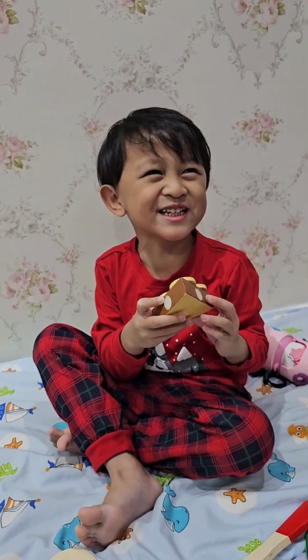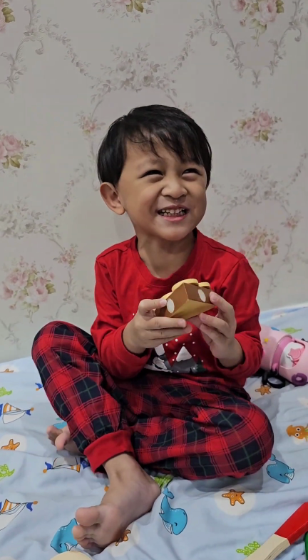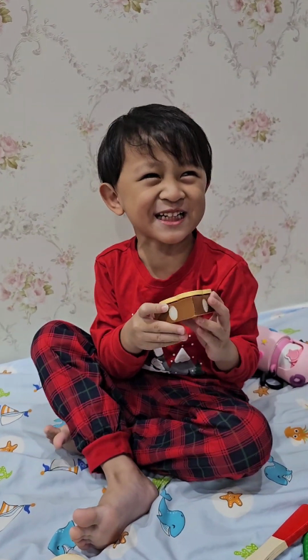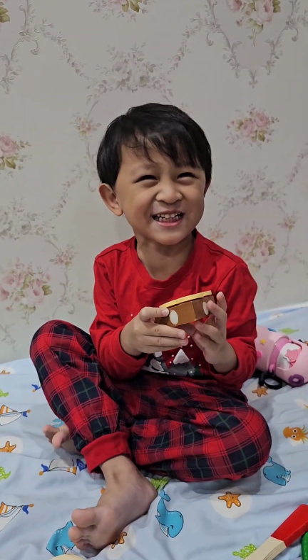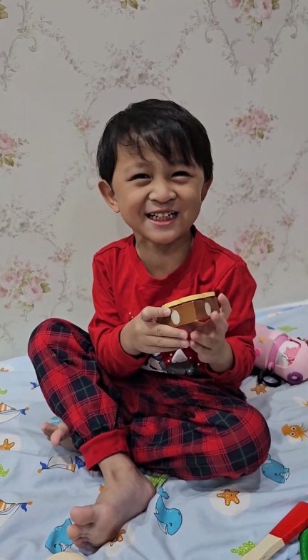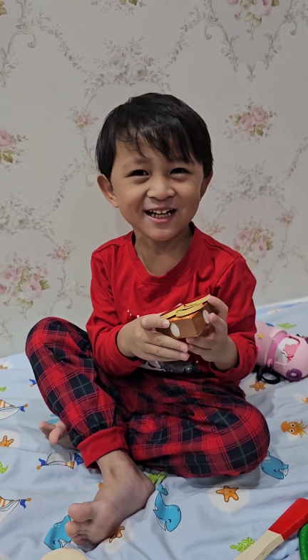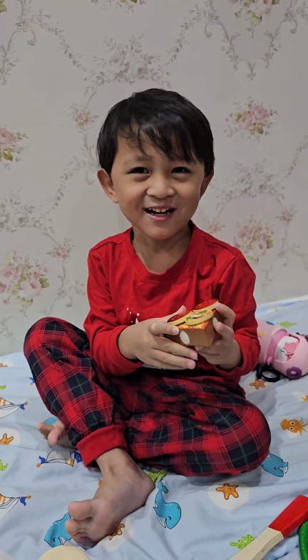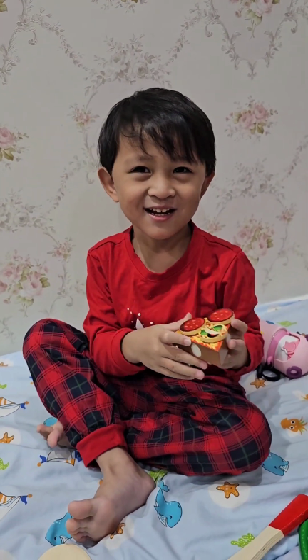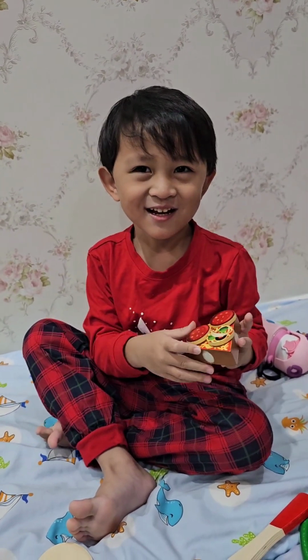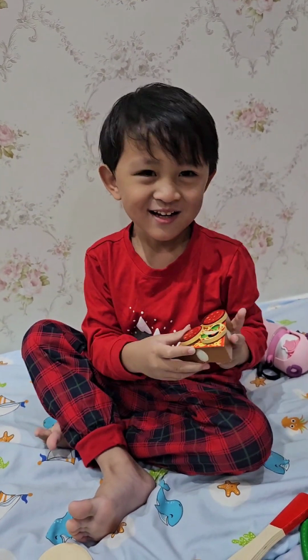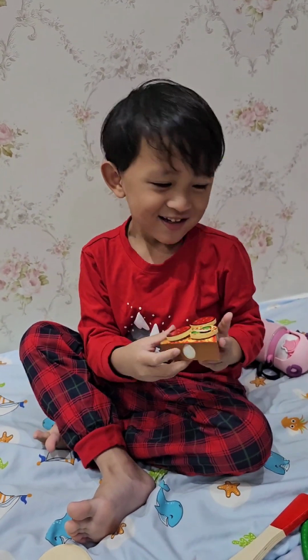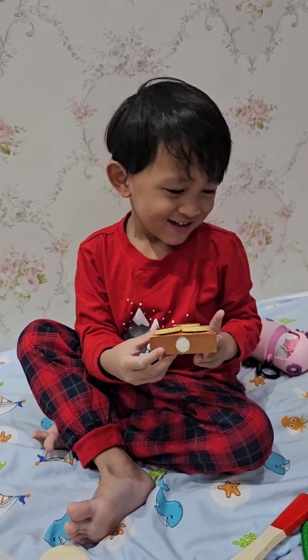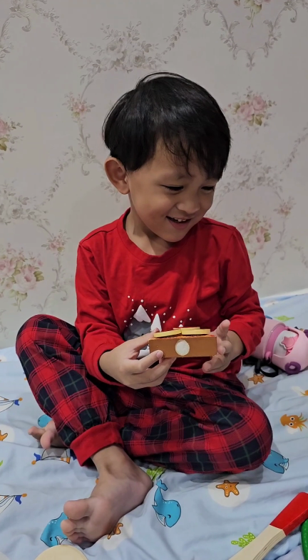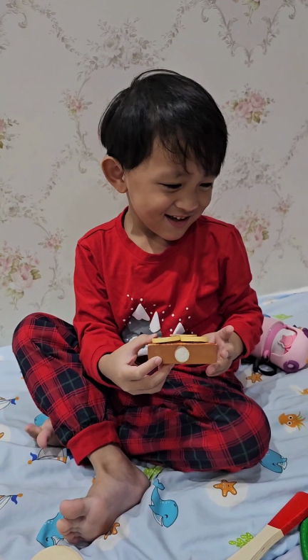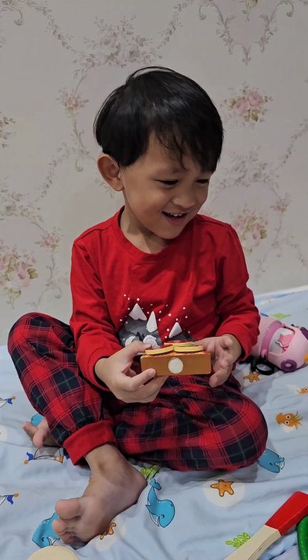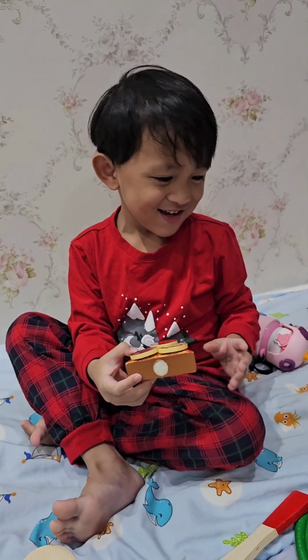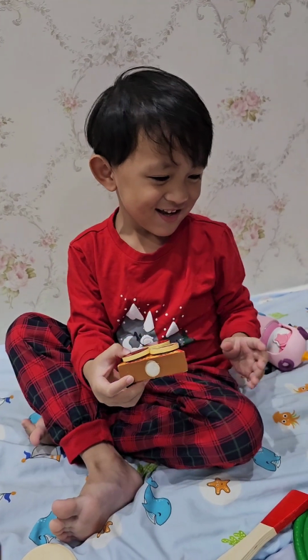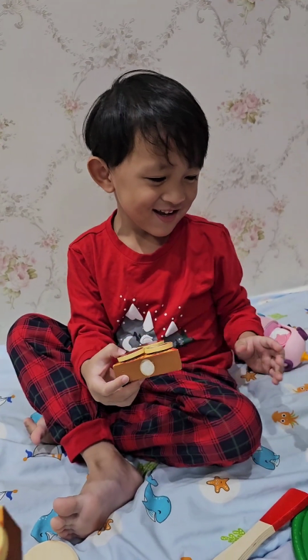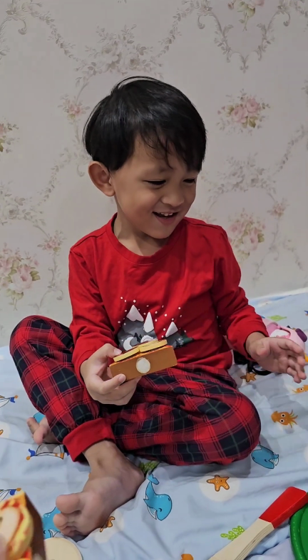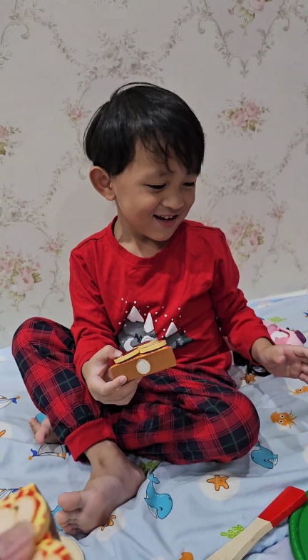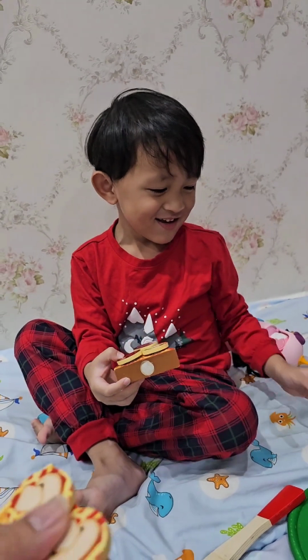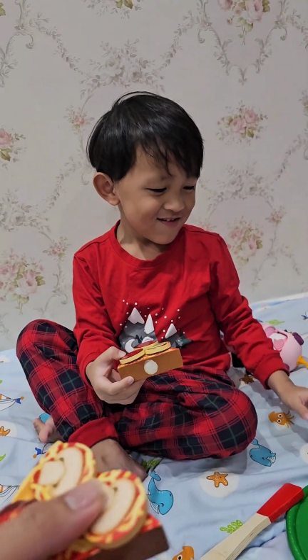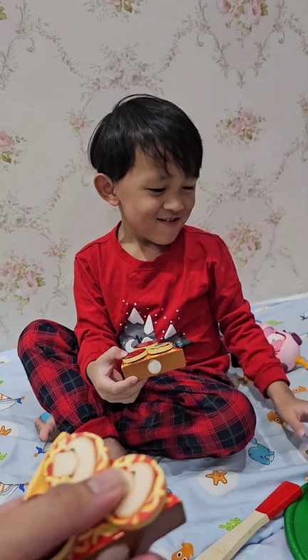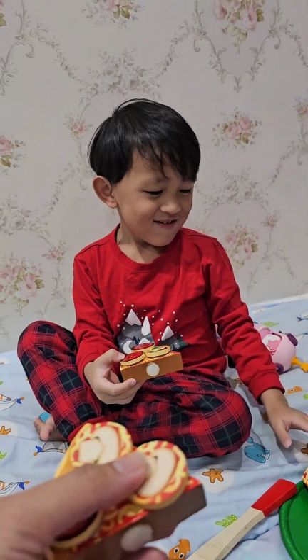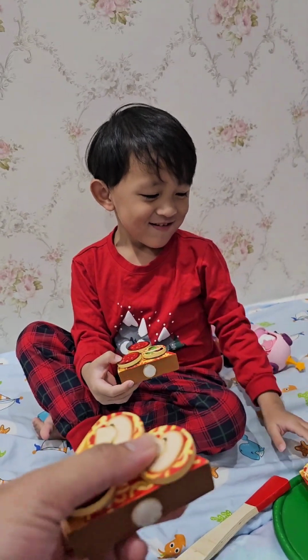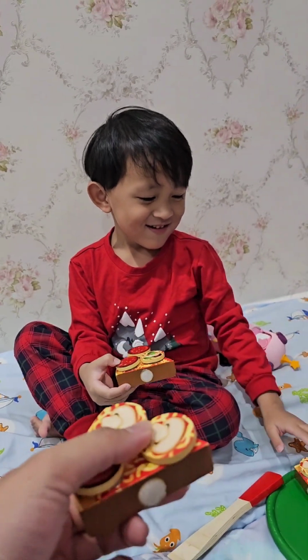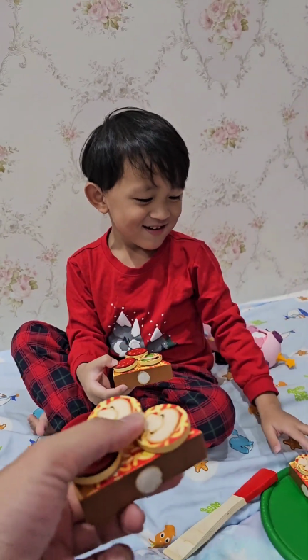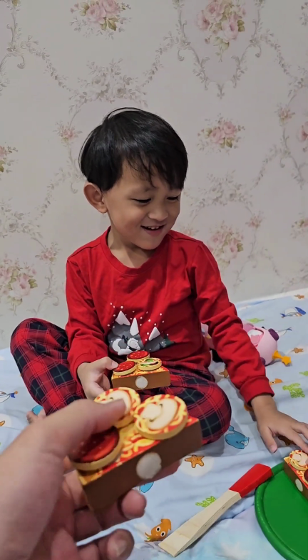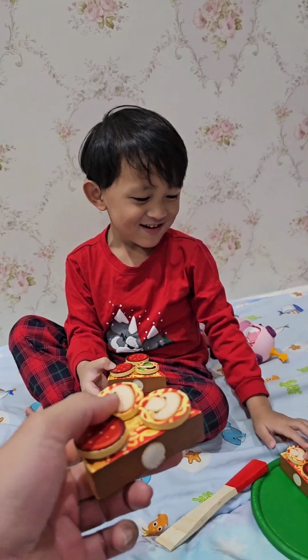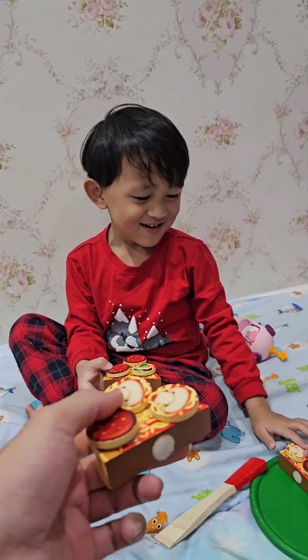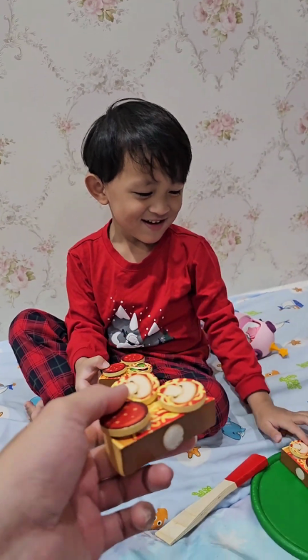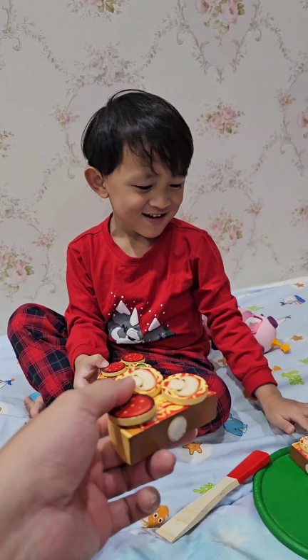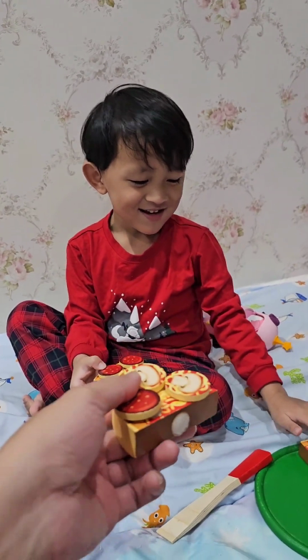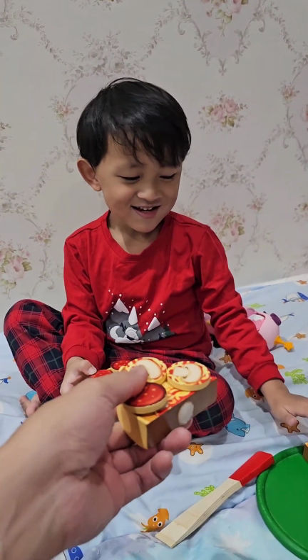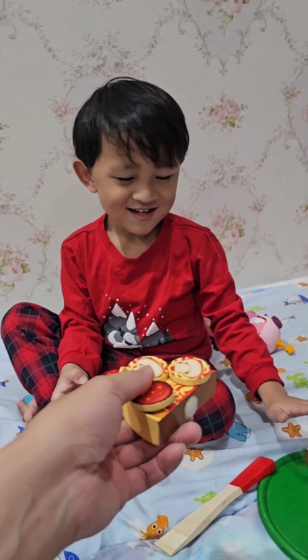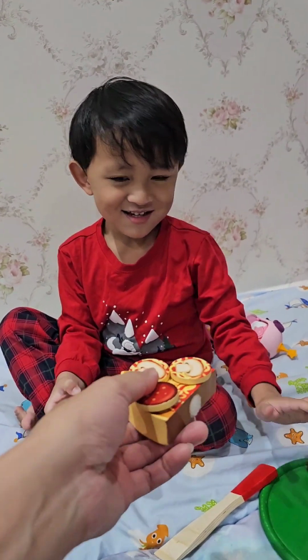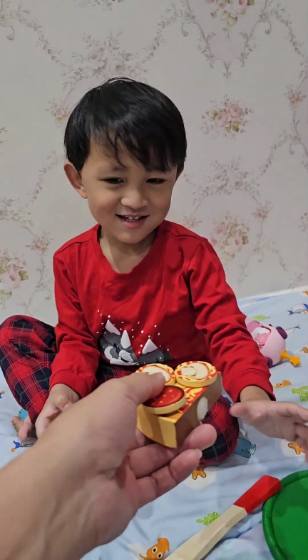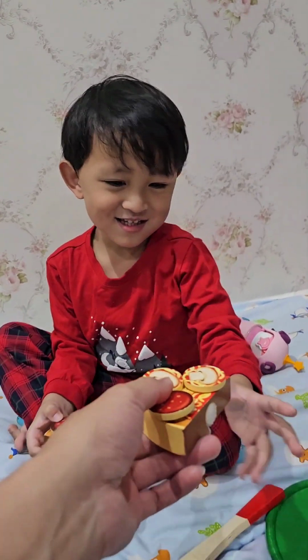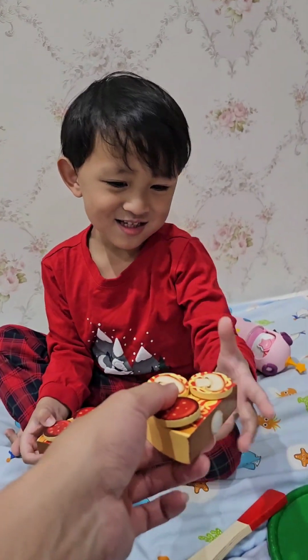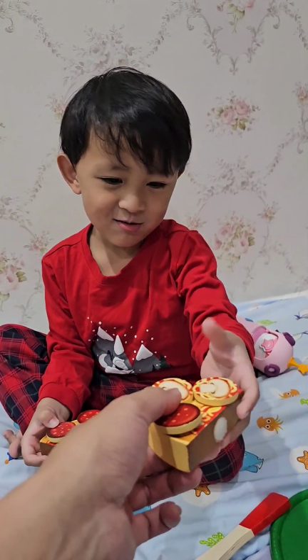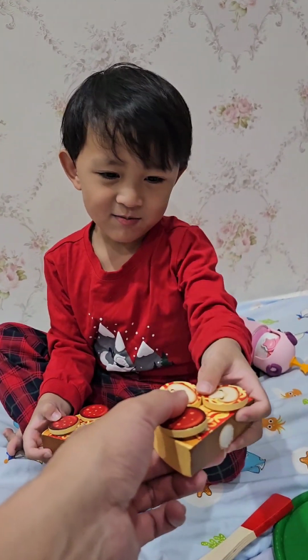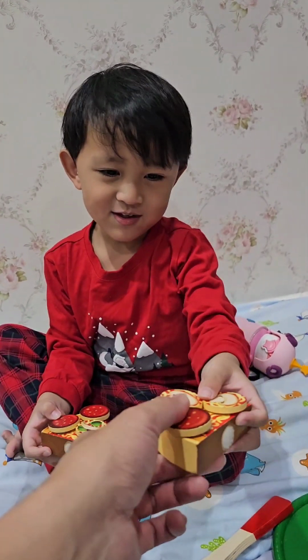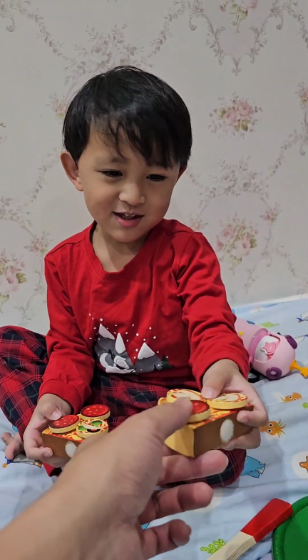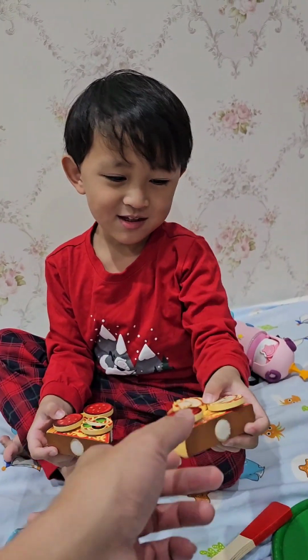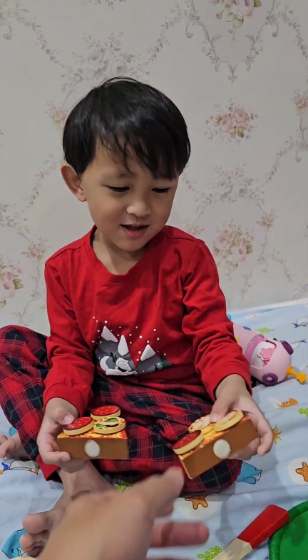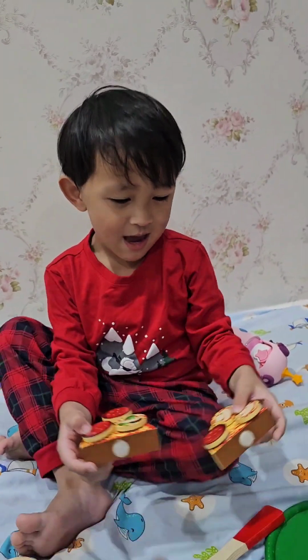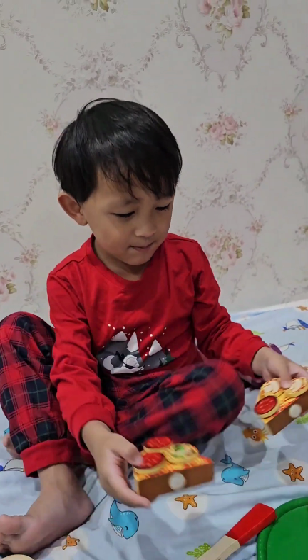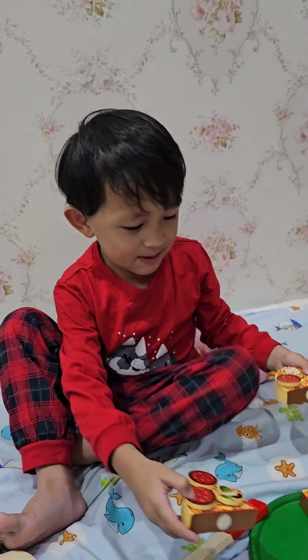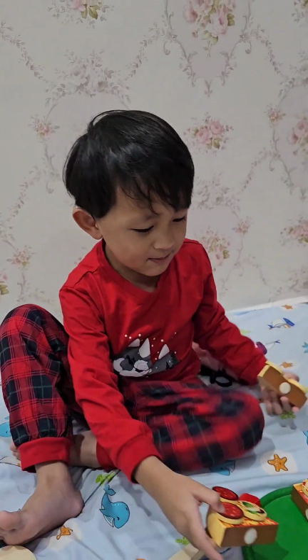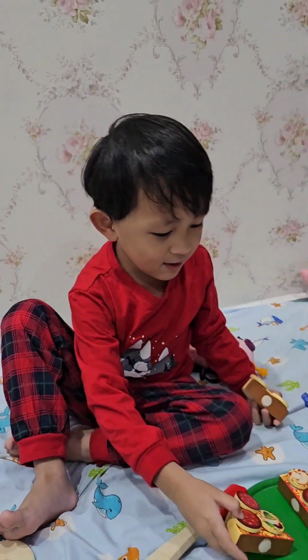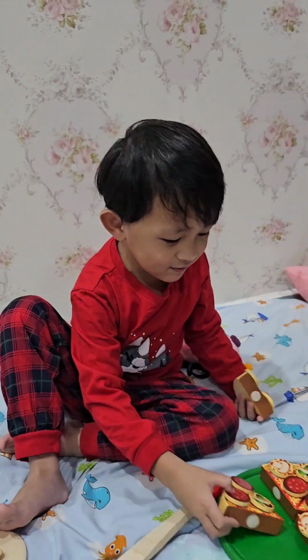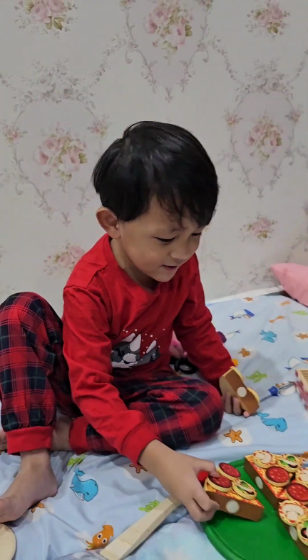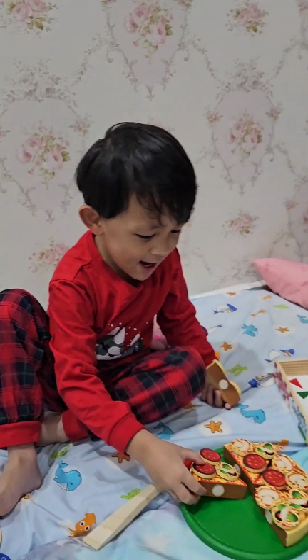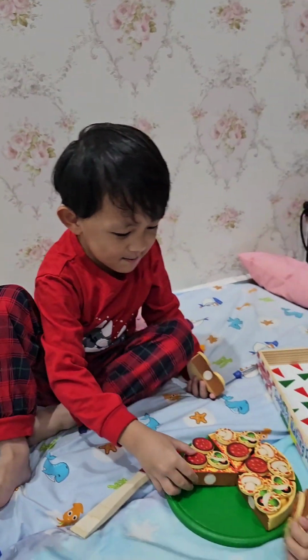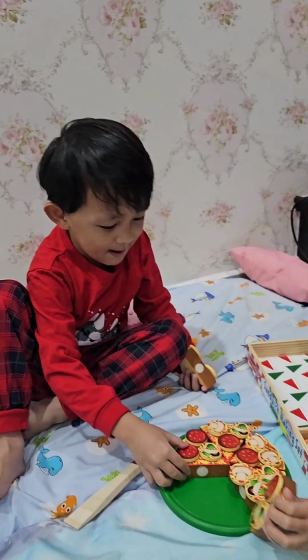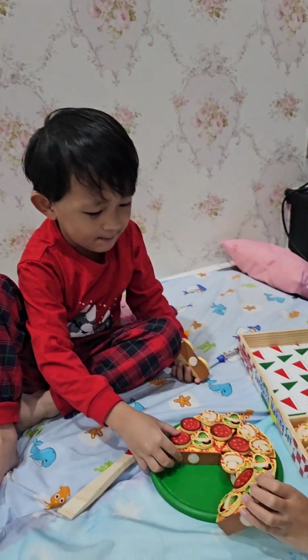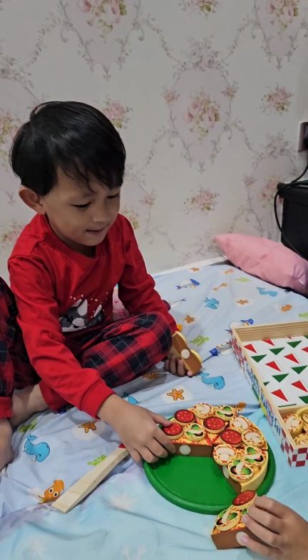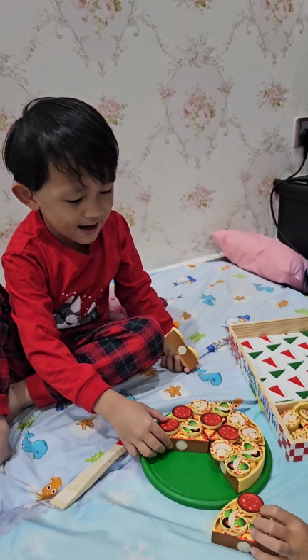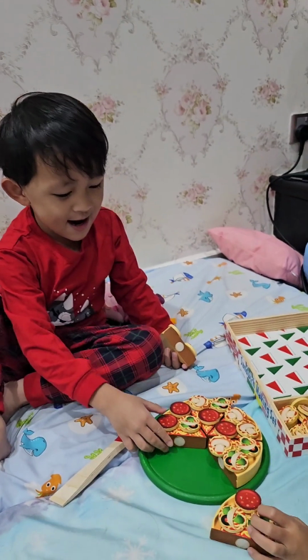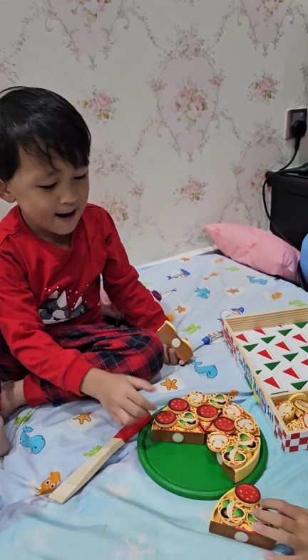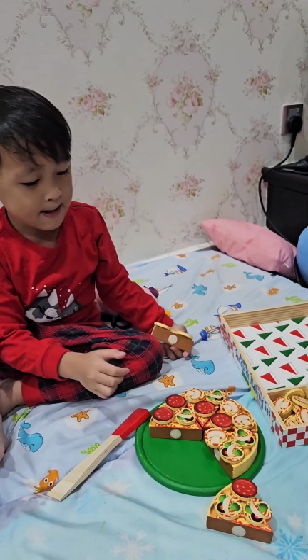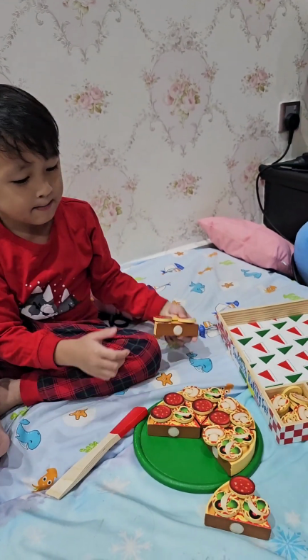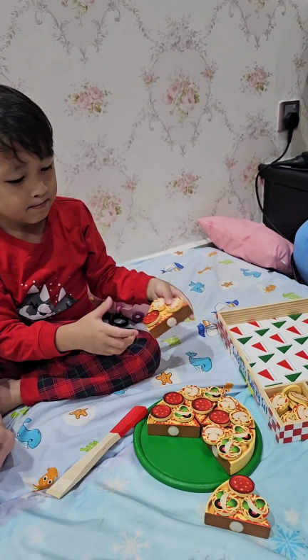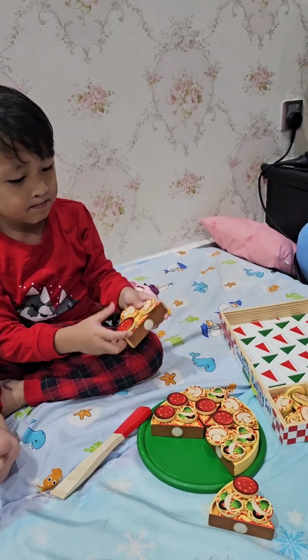Oh, I would burp. That's delicious. Thank you. Happy birthday, Papa. Happy birthday.